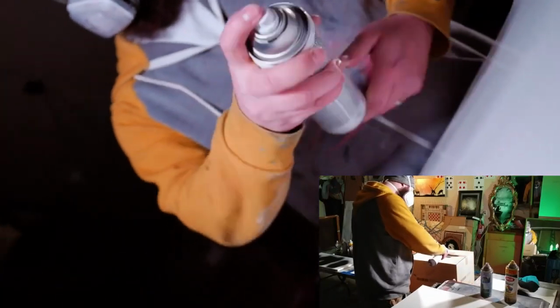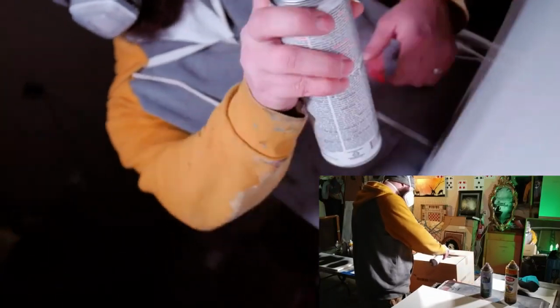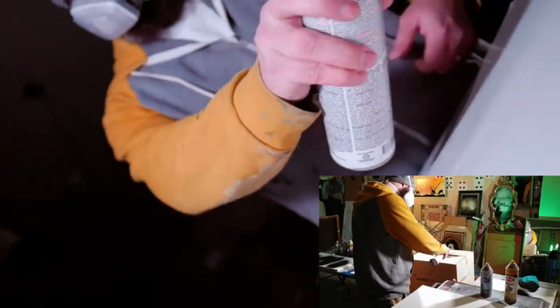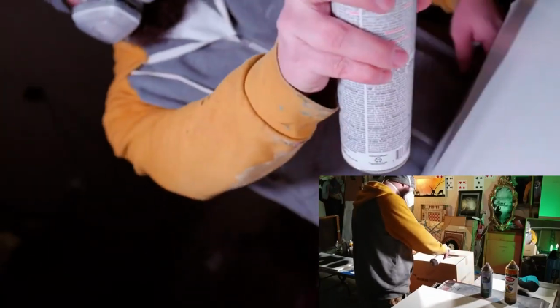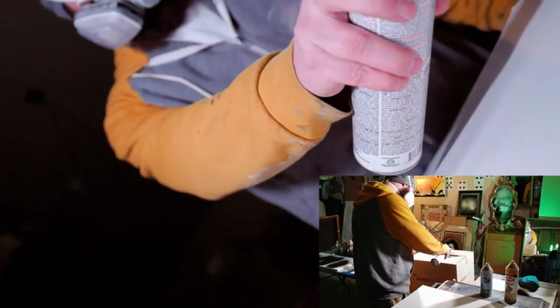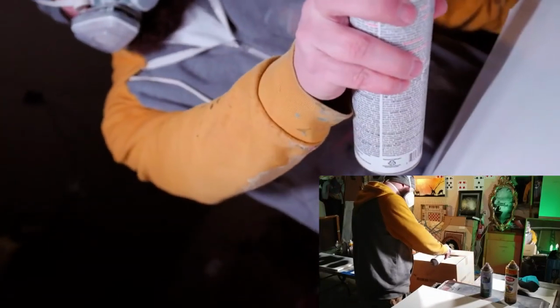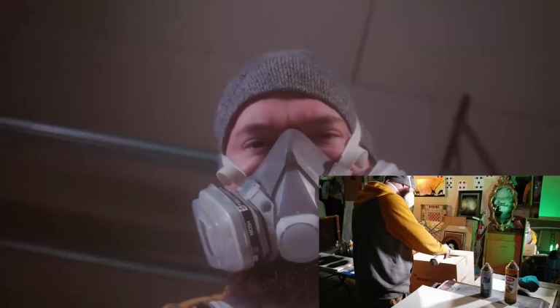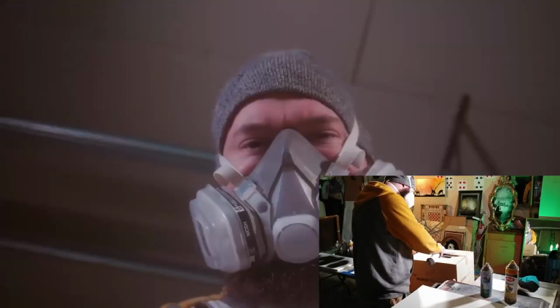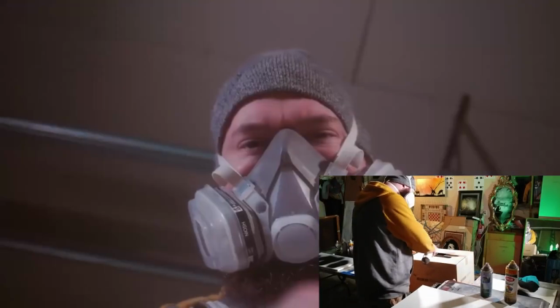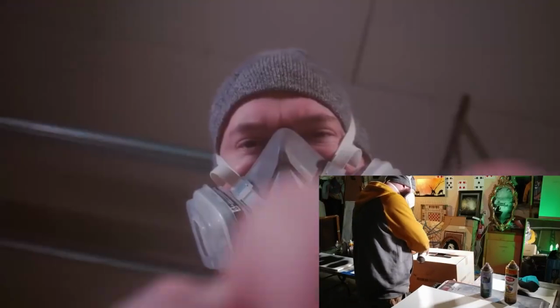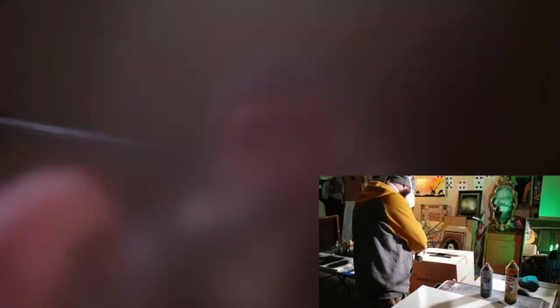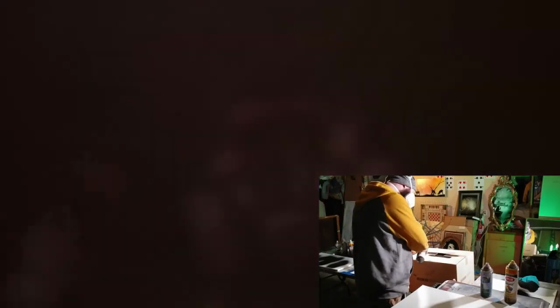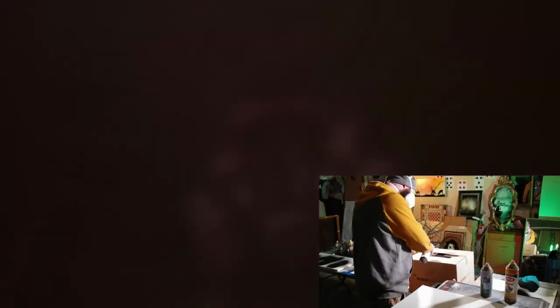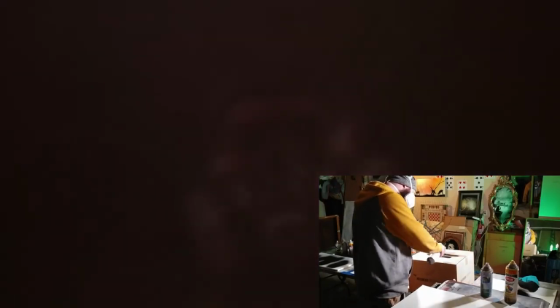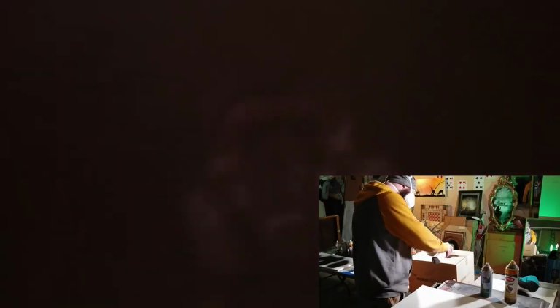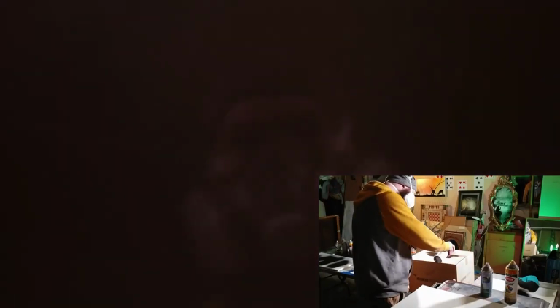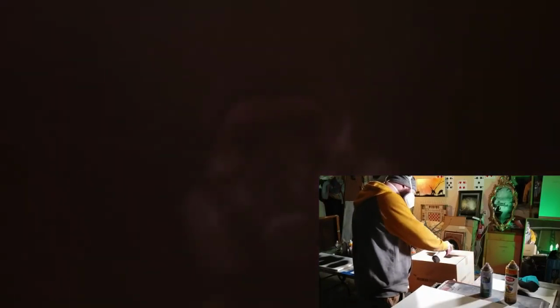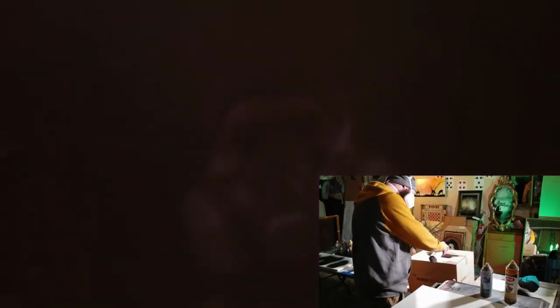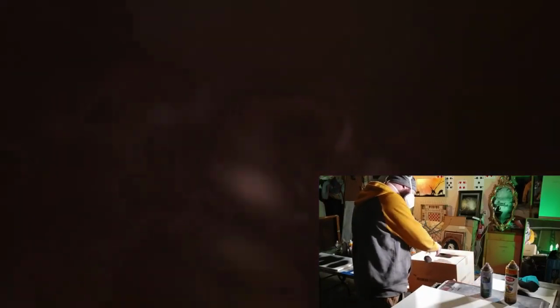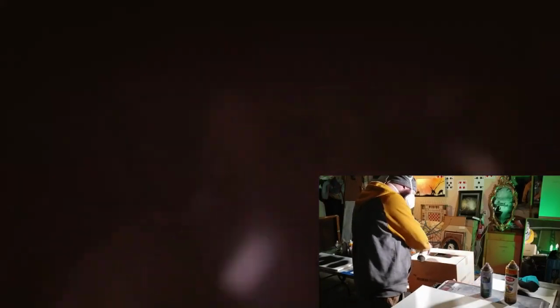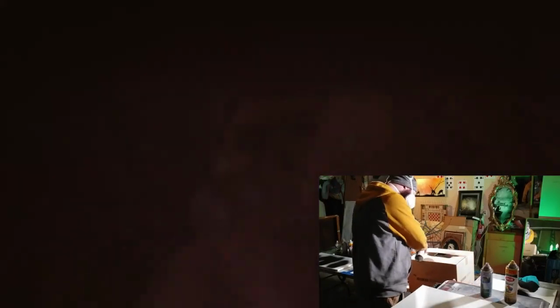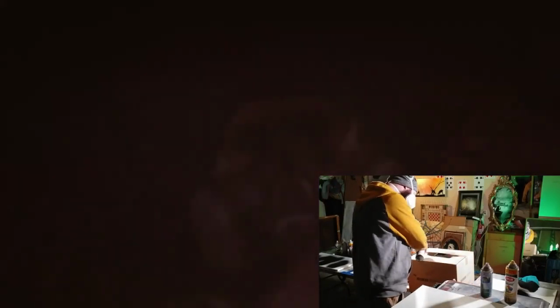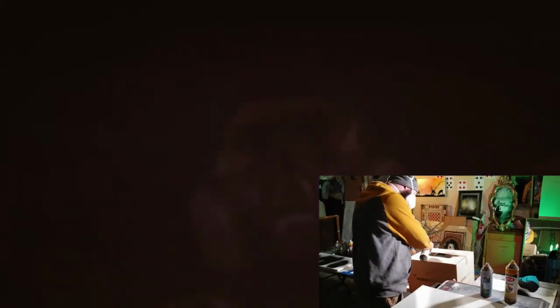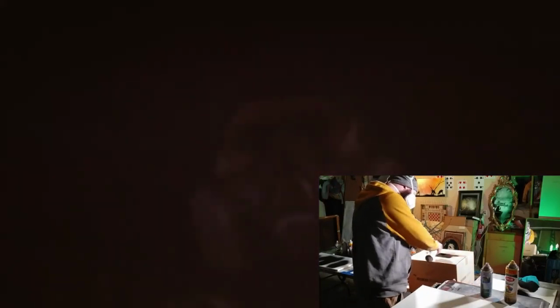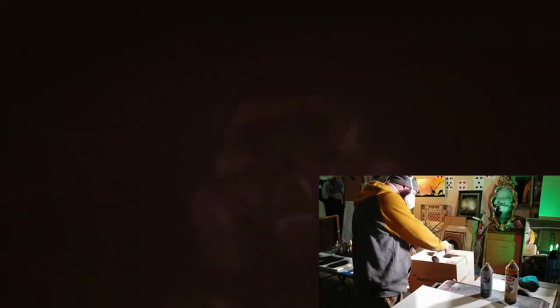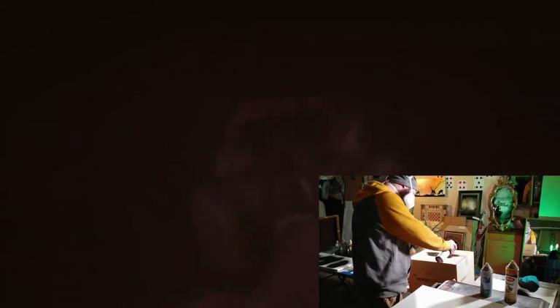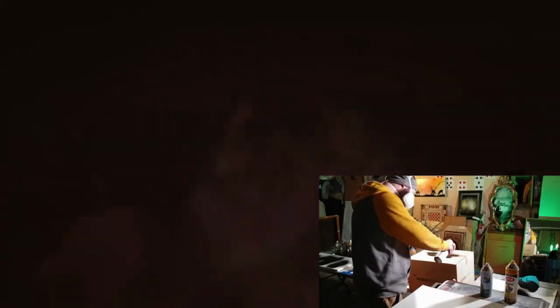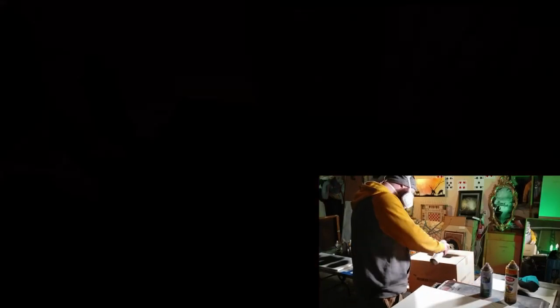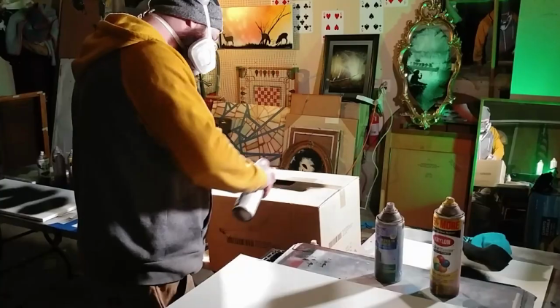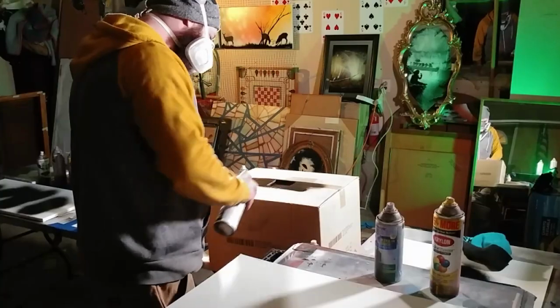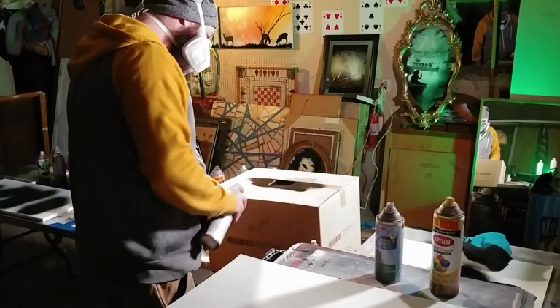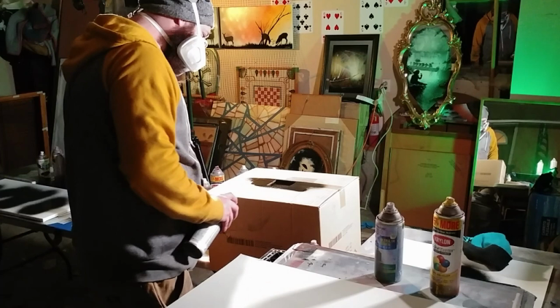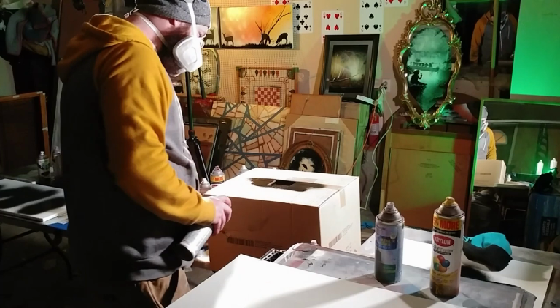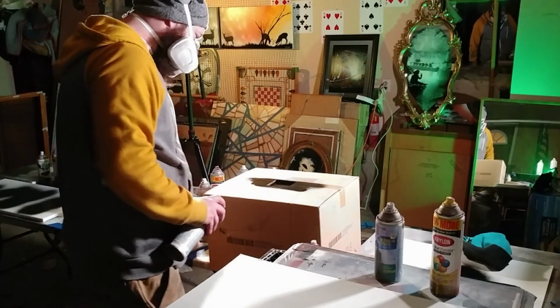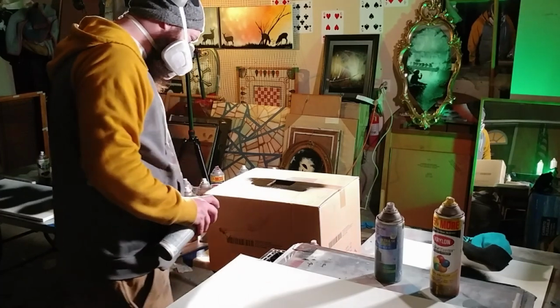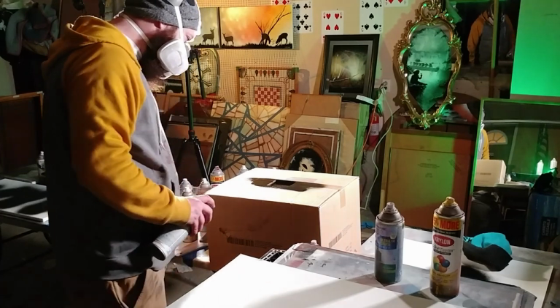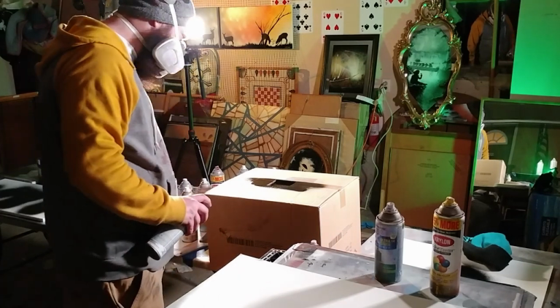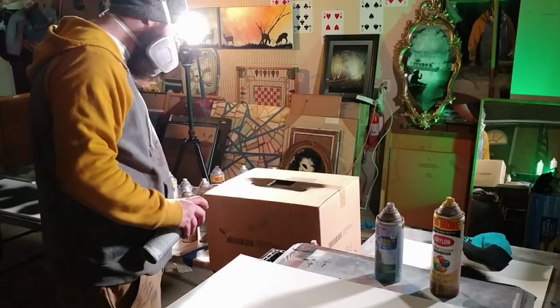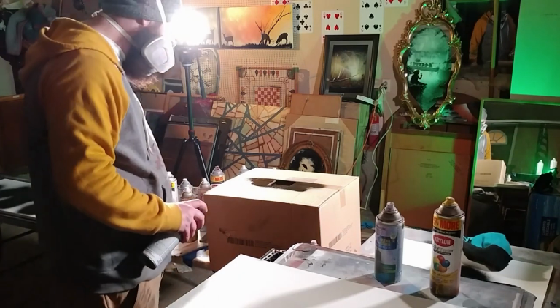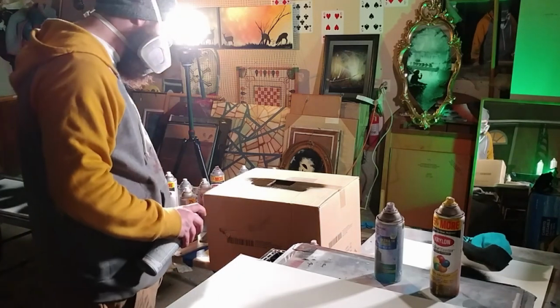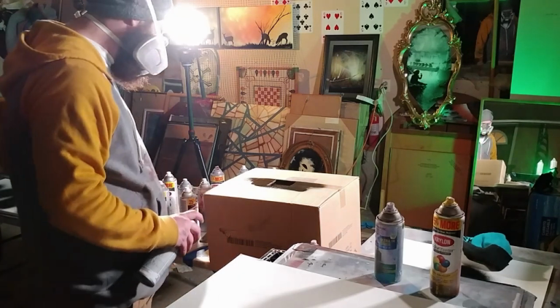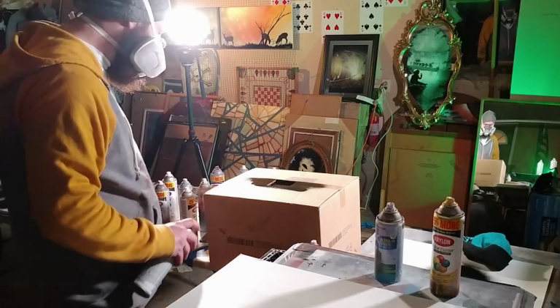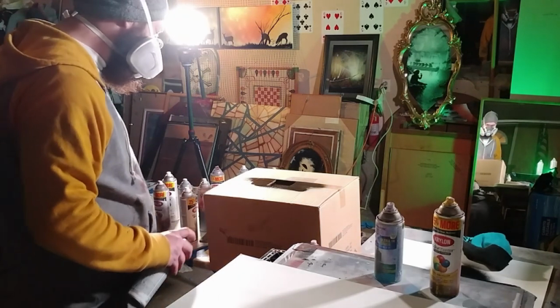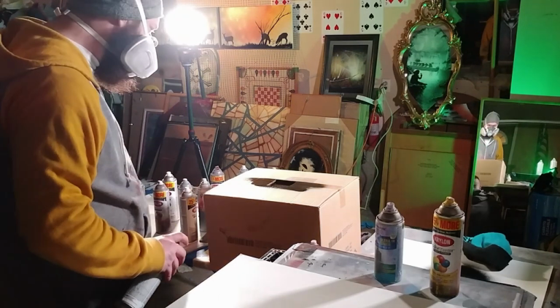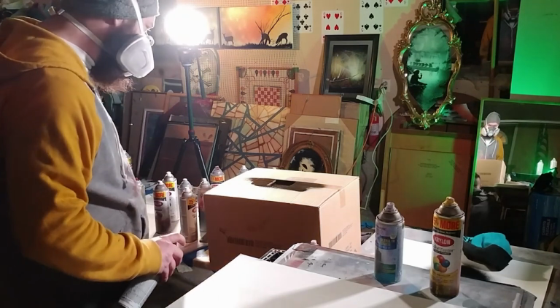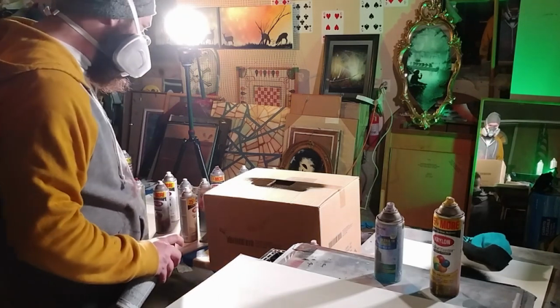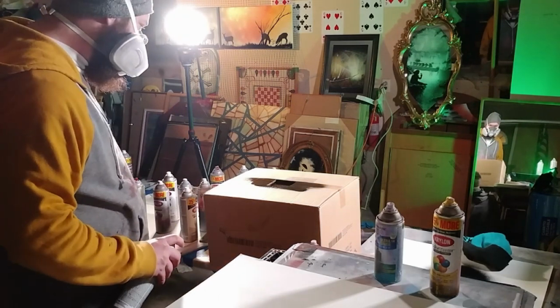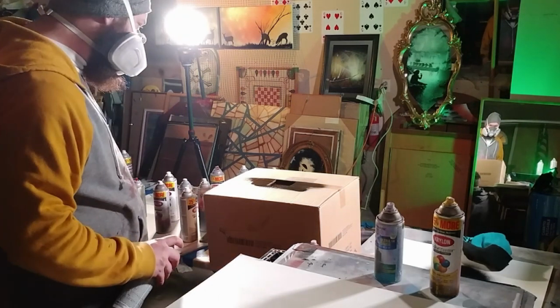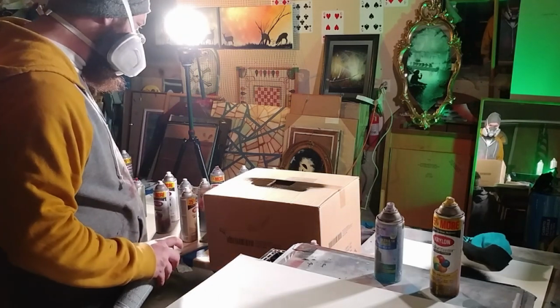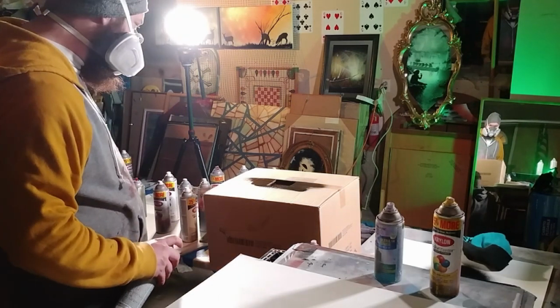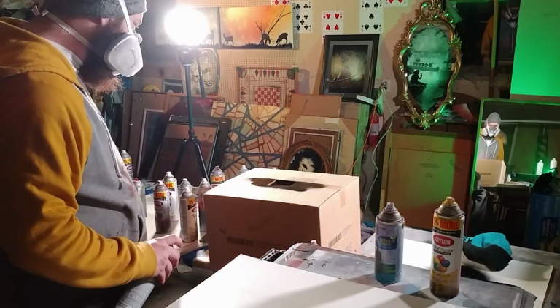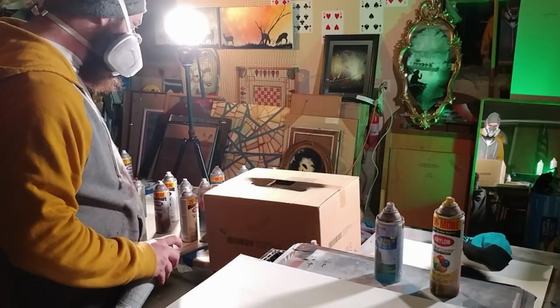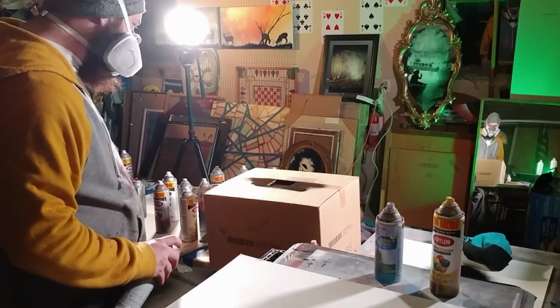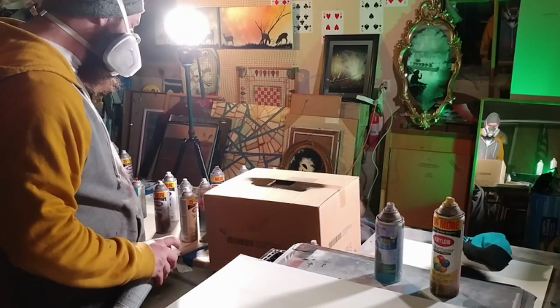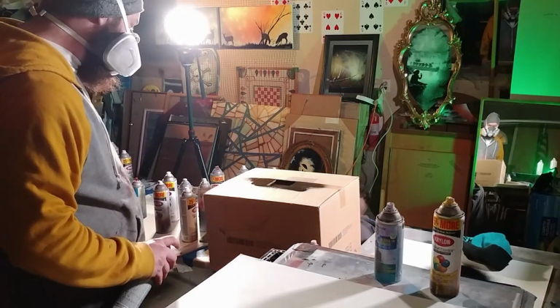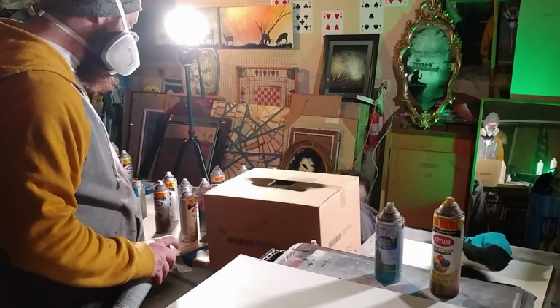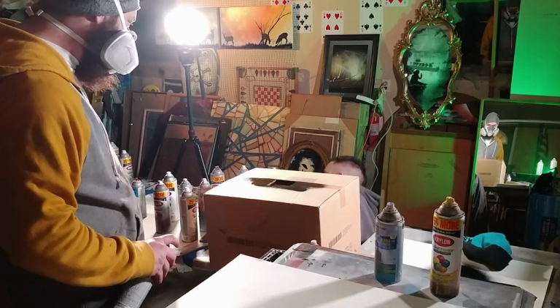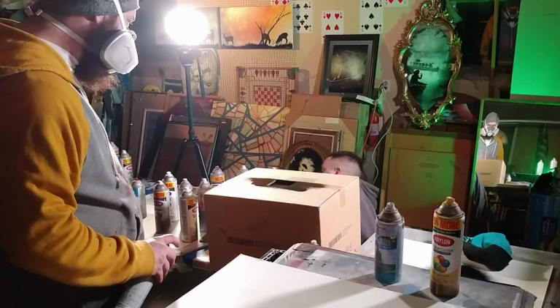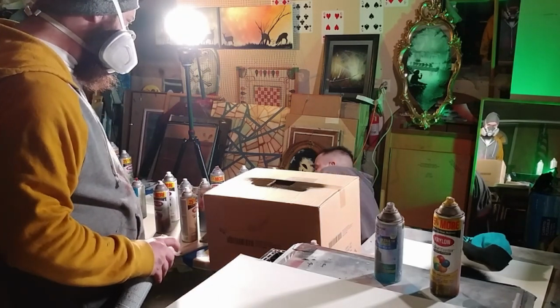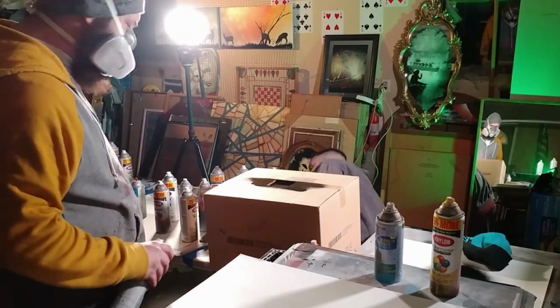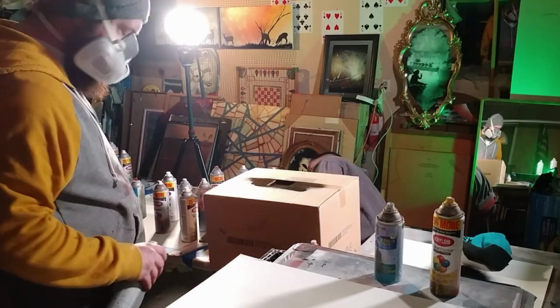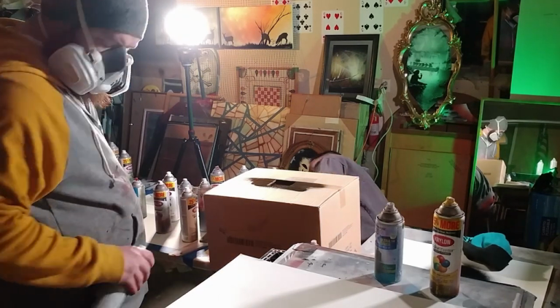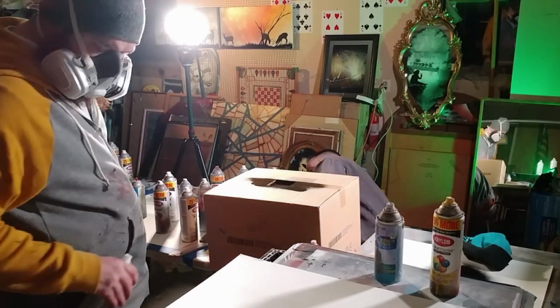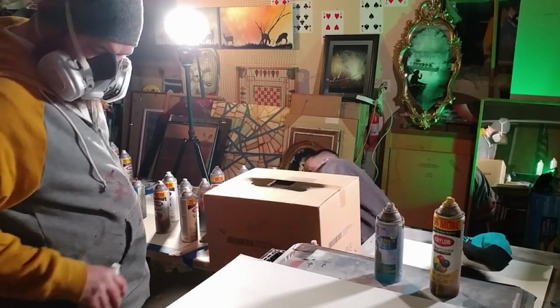I actually cut out a hole in a cardboard box and placed a piece of glass there. This allowed him to spray paint directly on the lens. It was a blast to shoot.